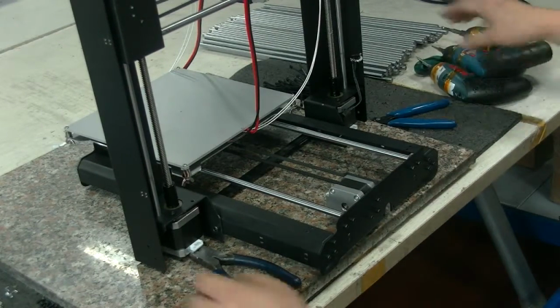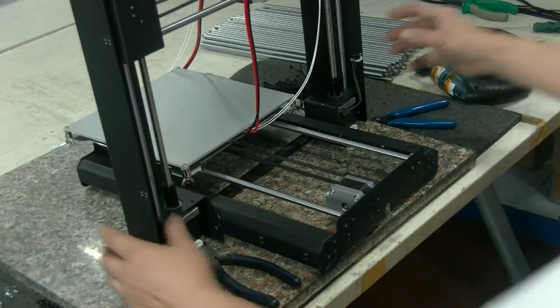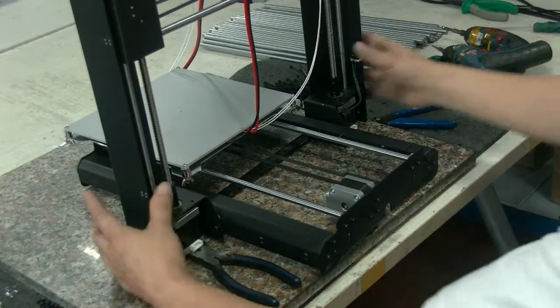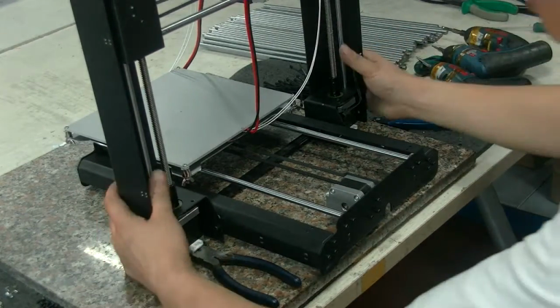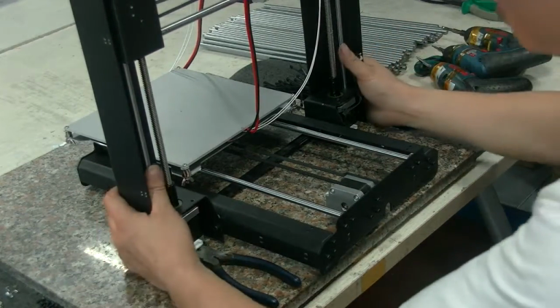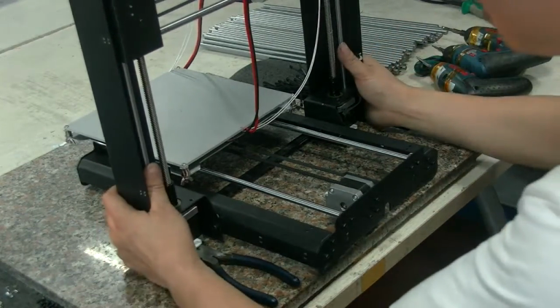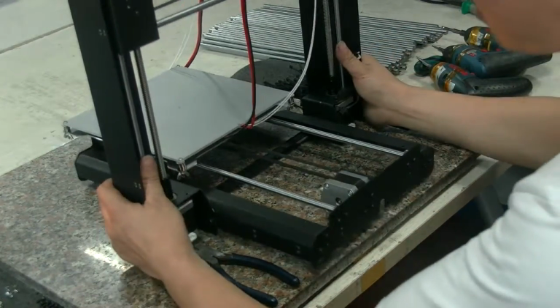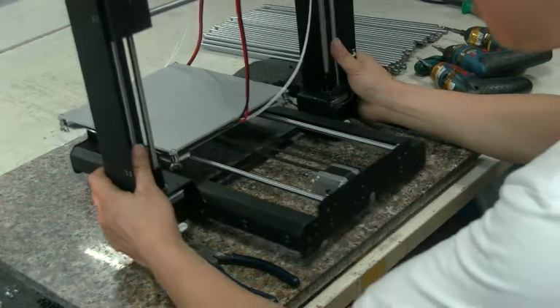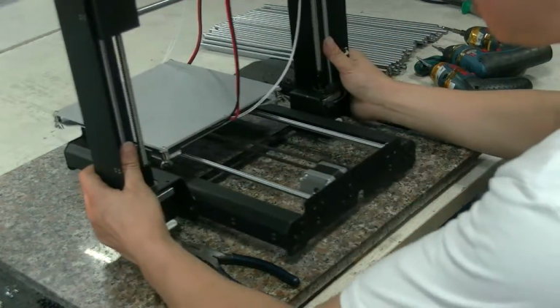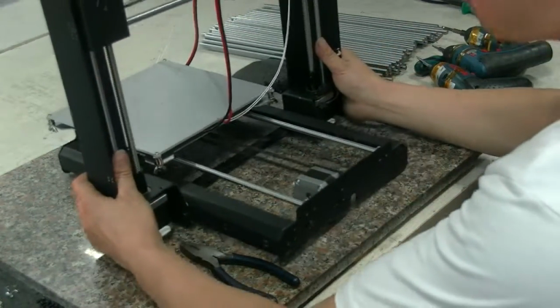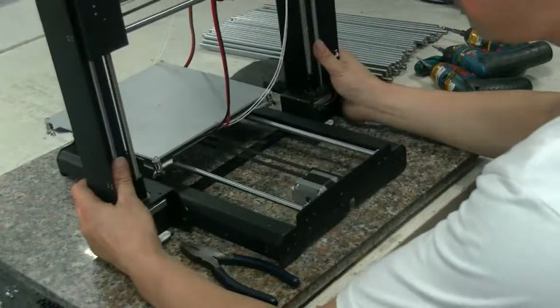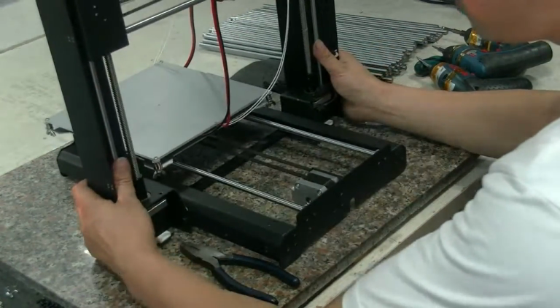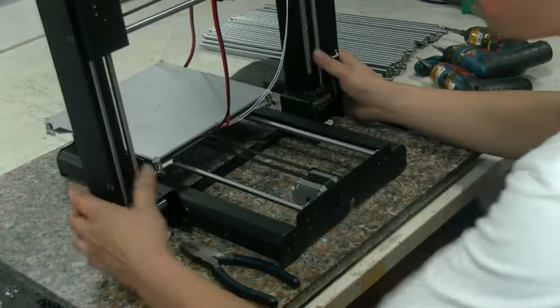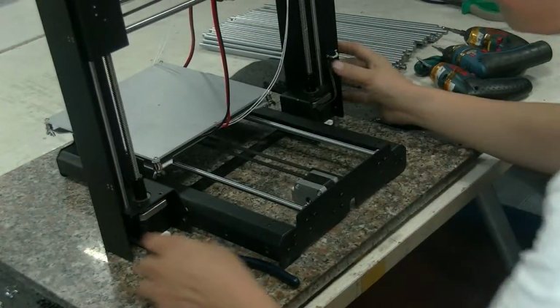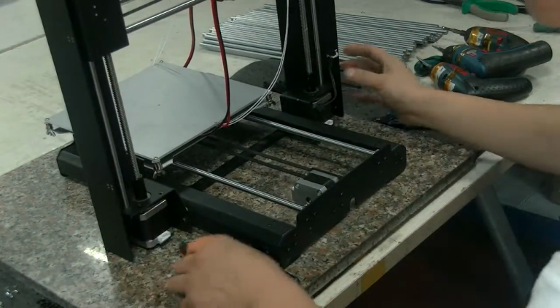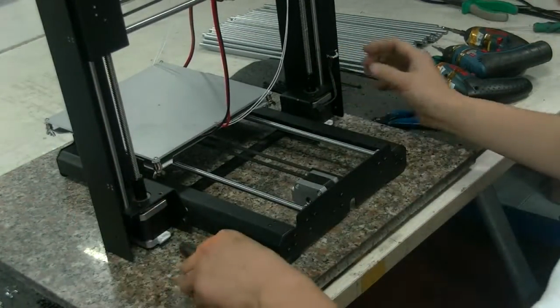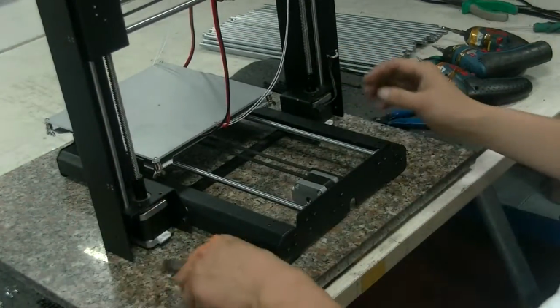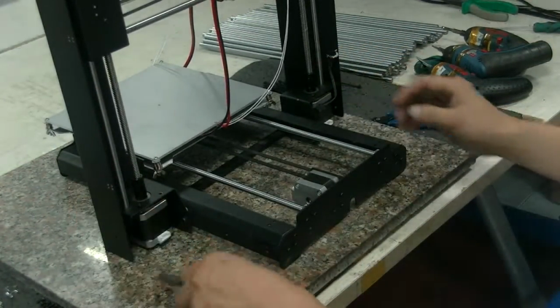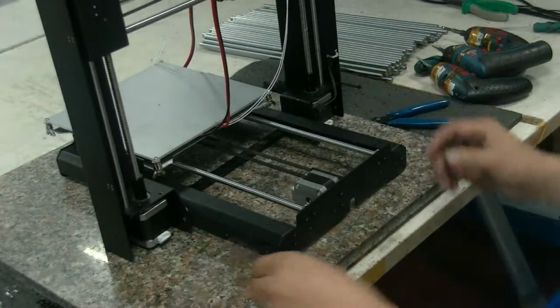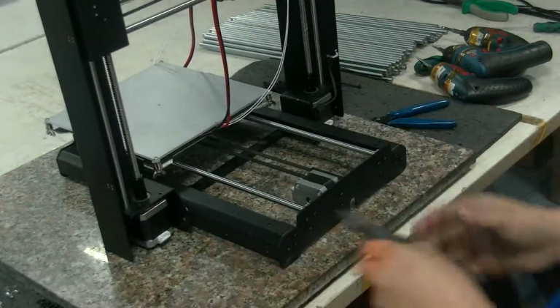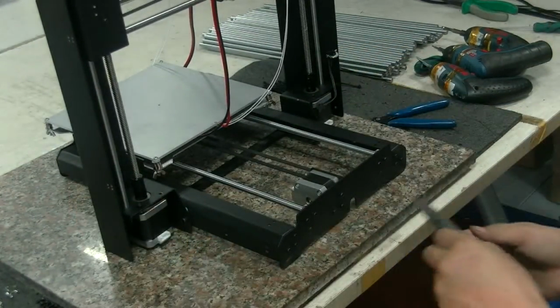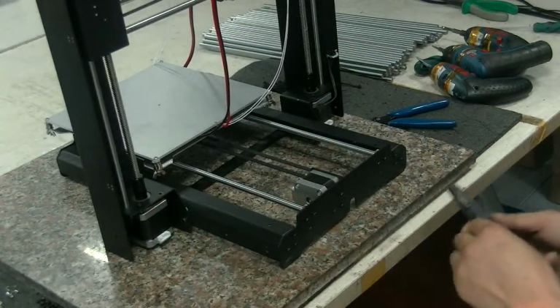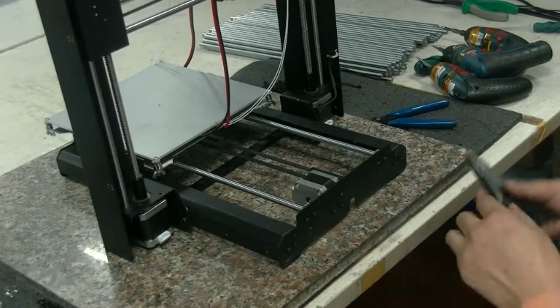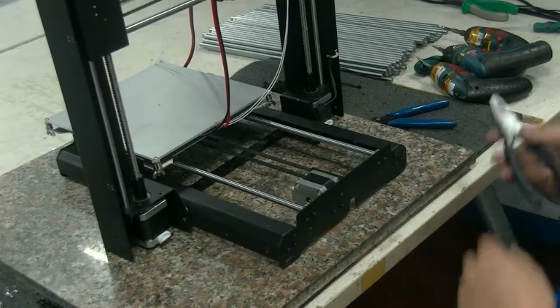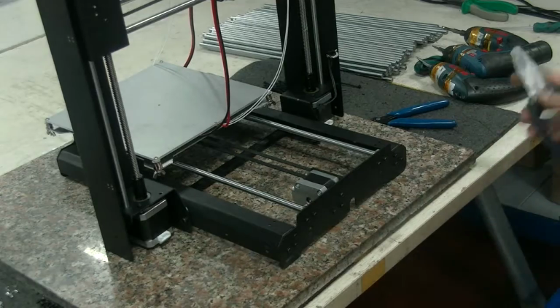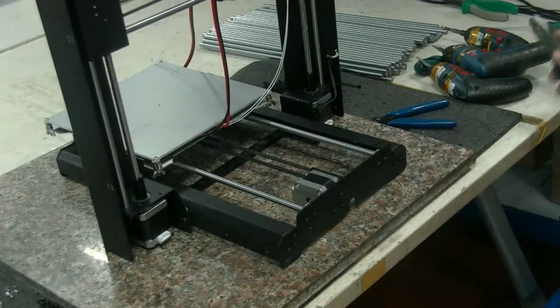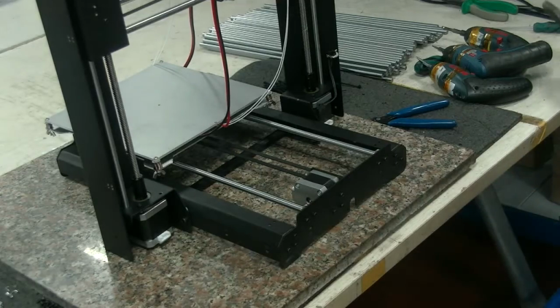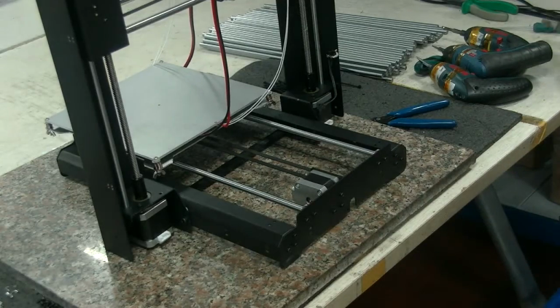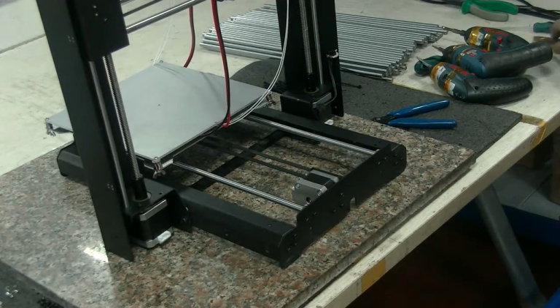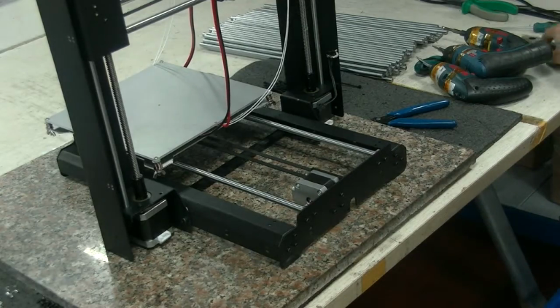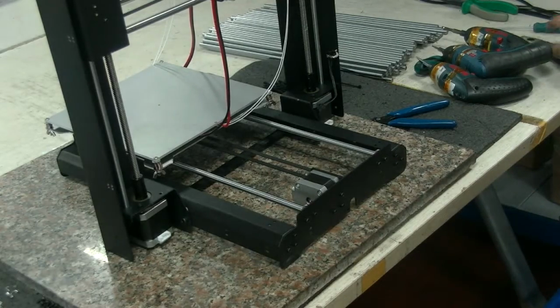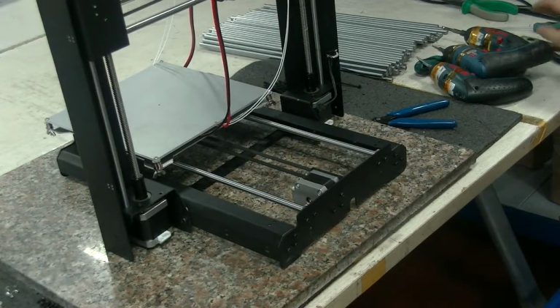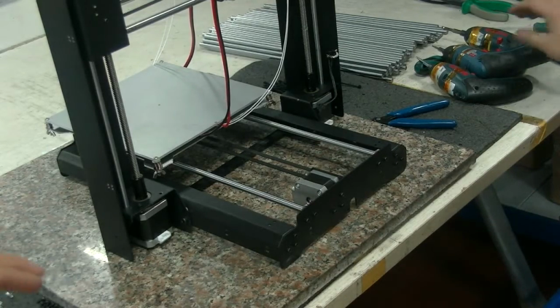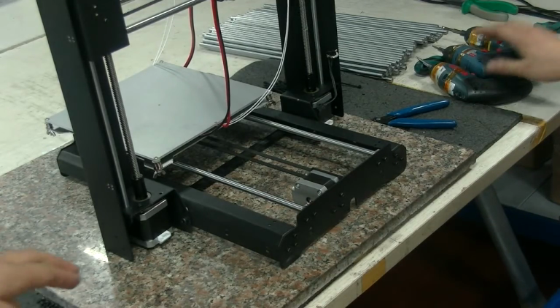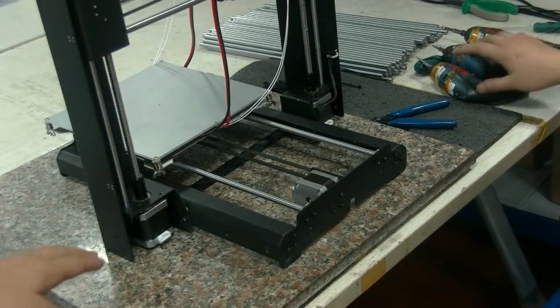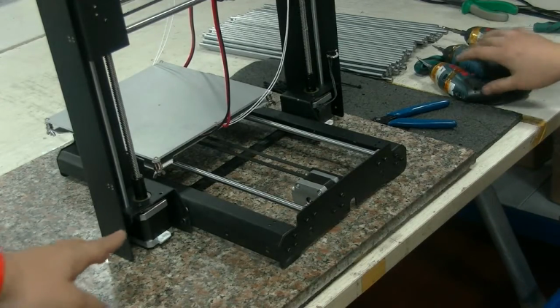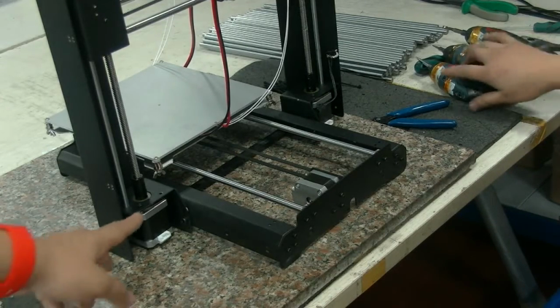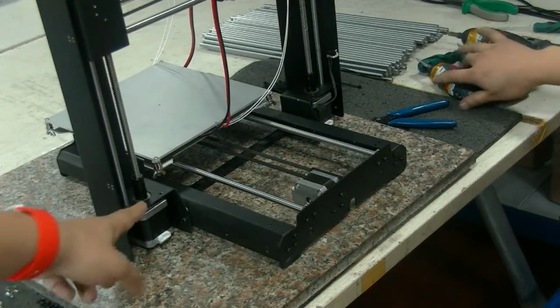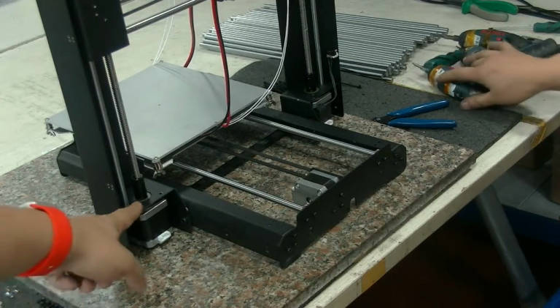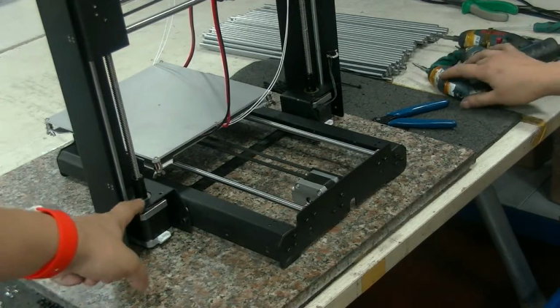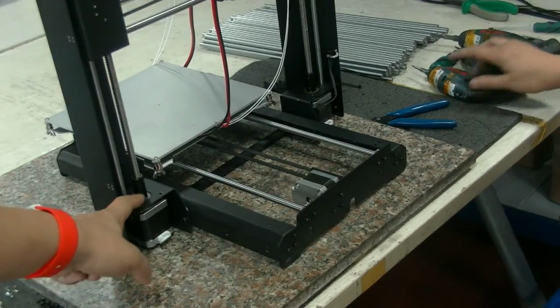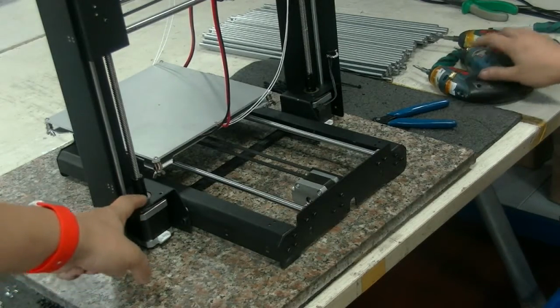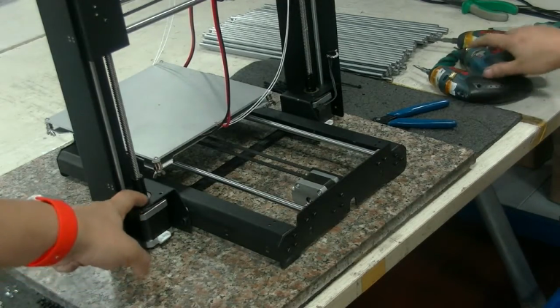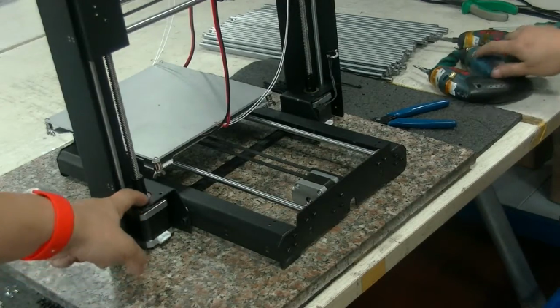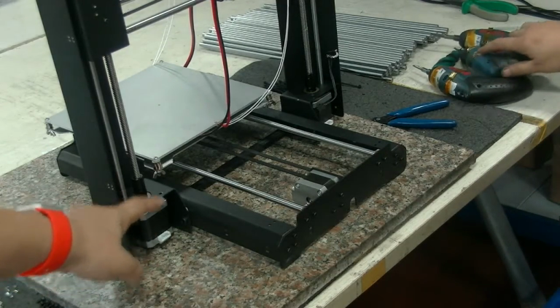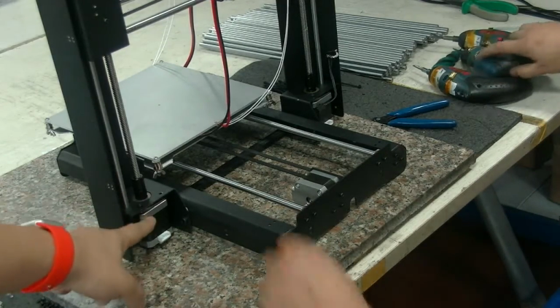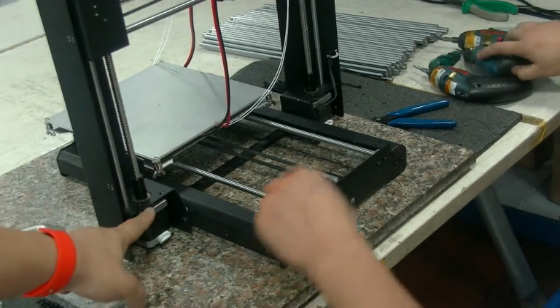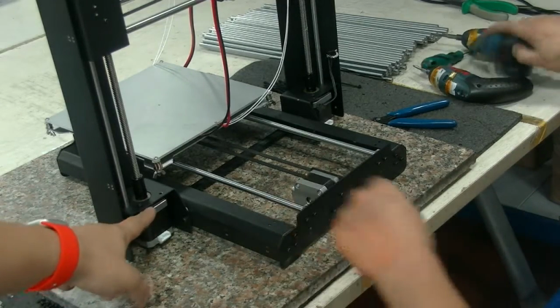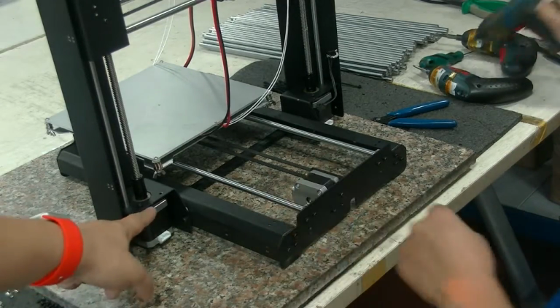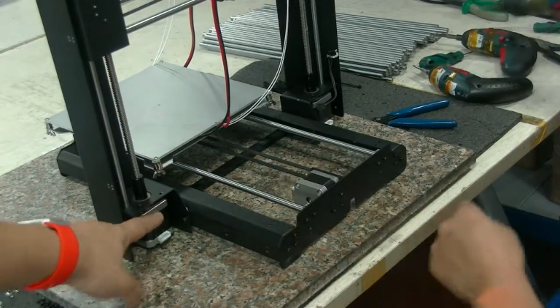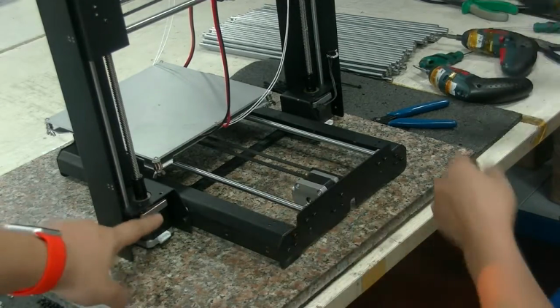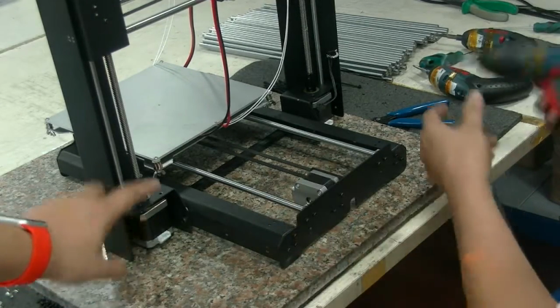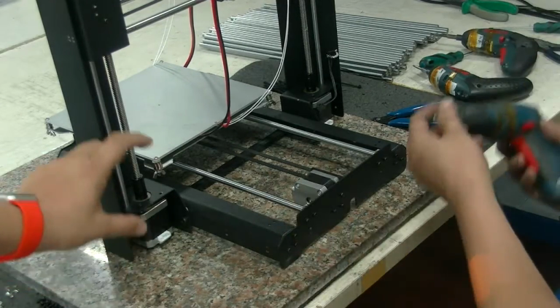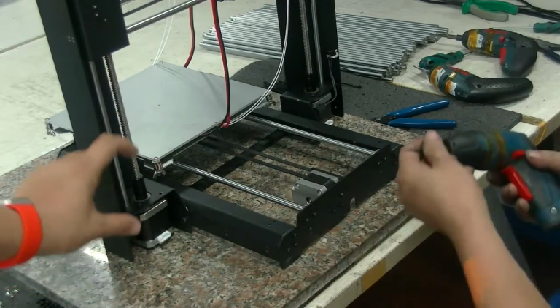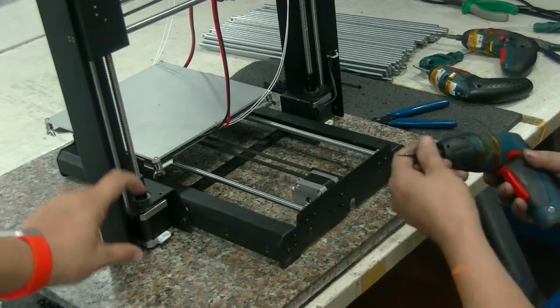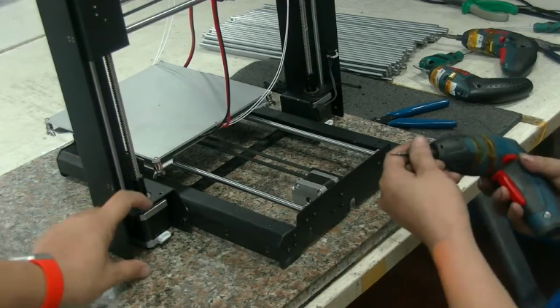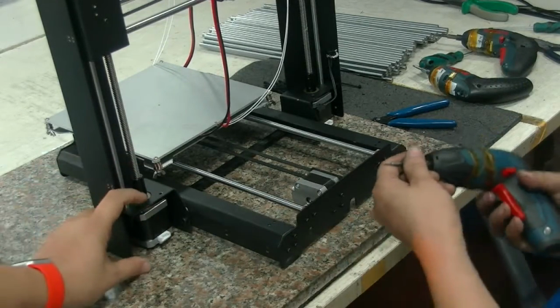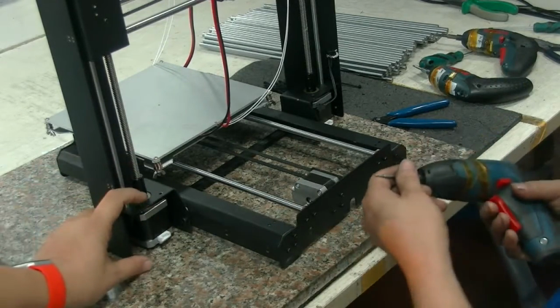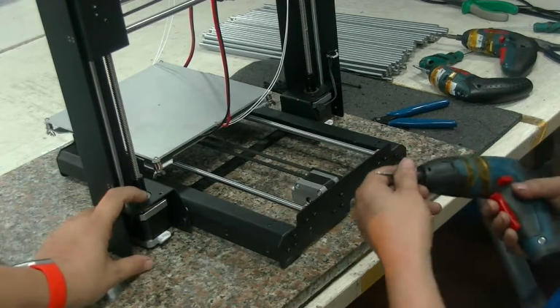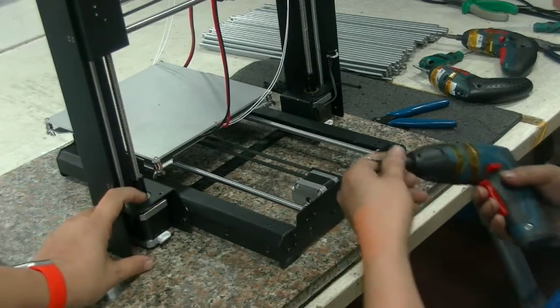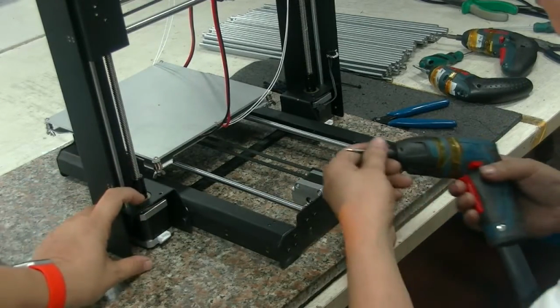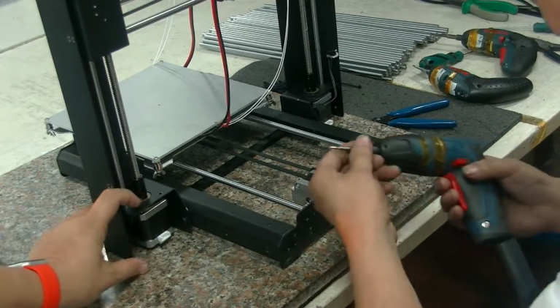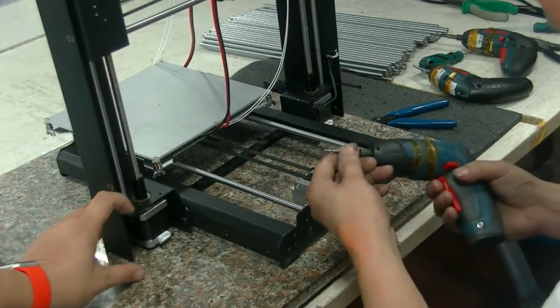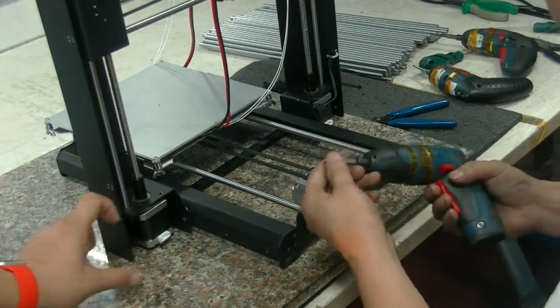Today we are going to show how to get this damper out of the Z-axis.